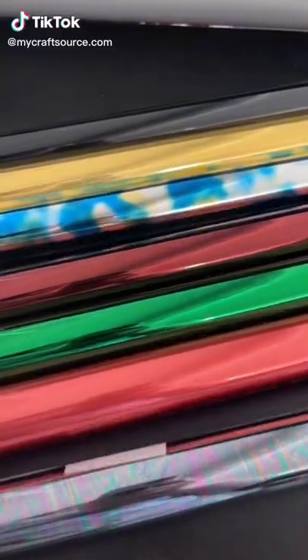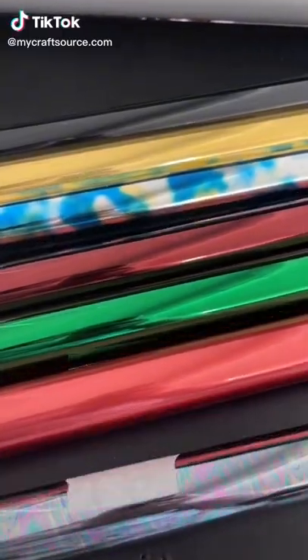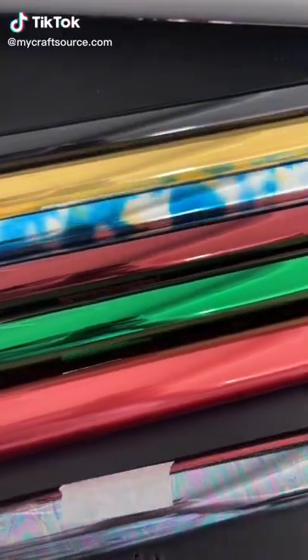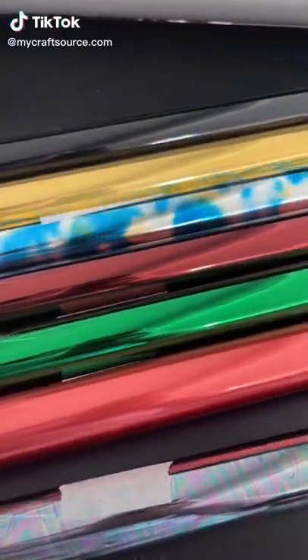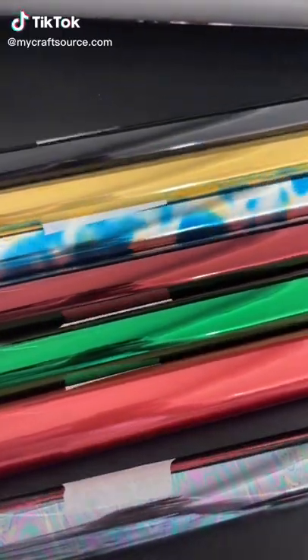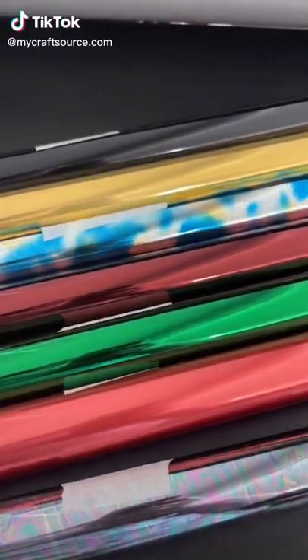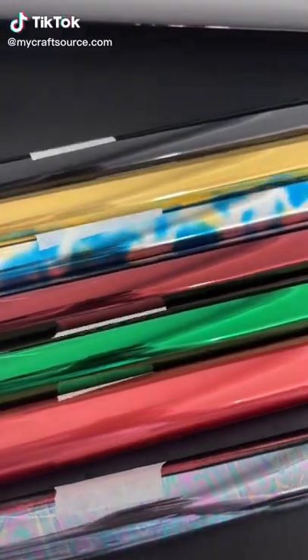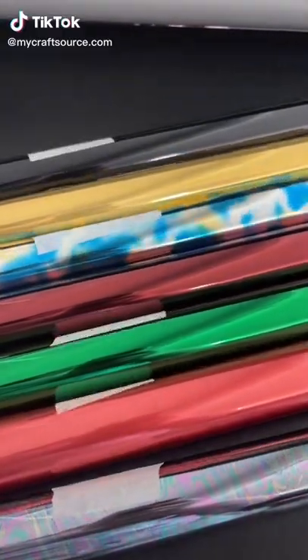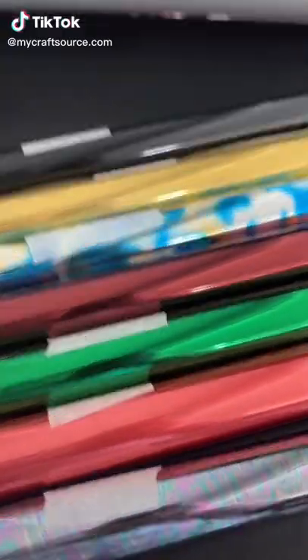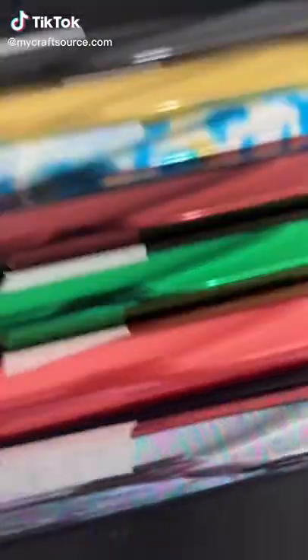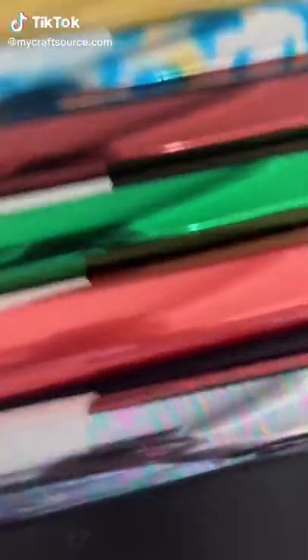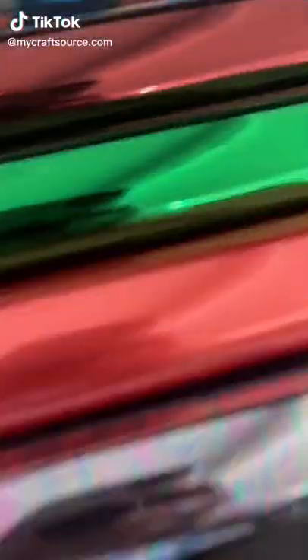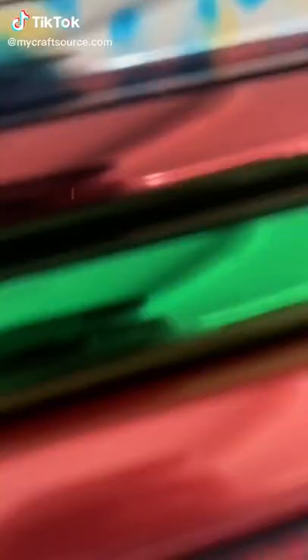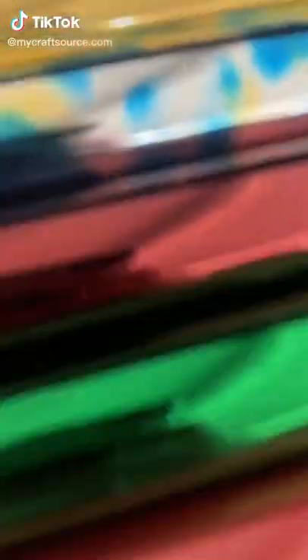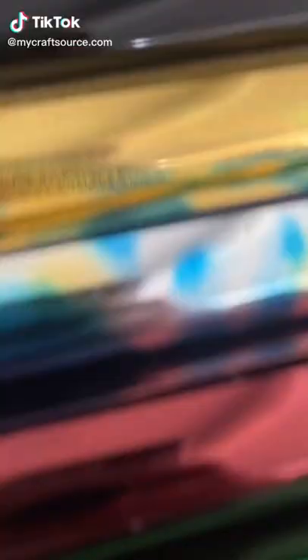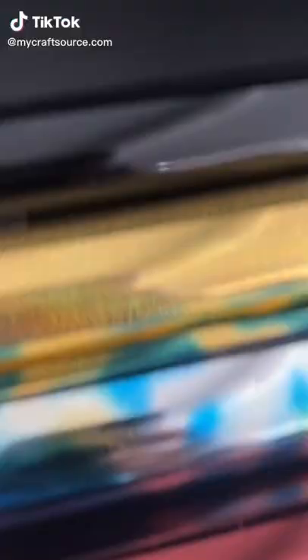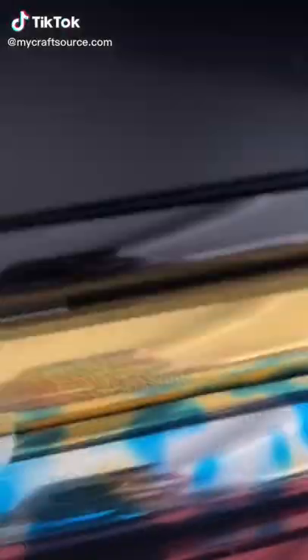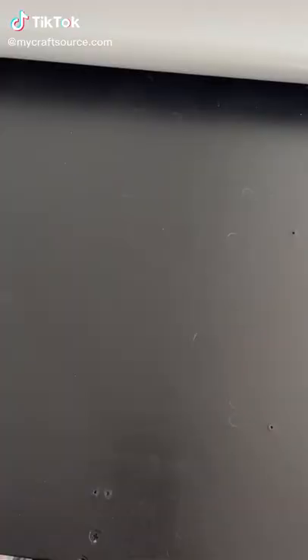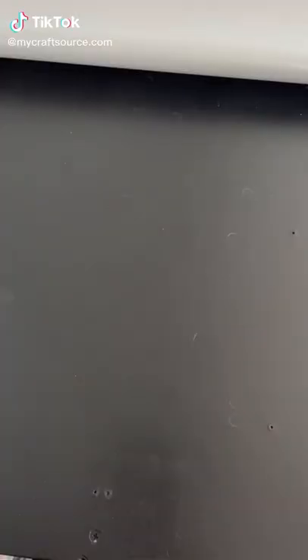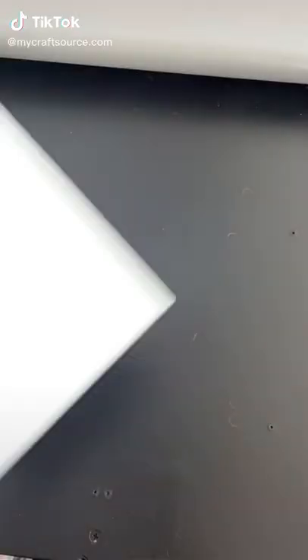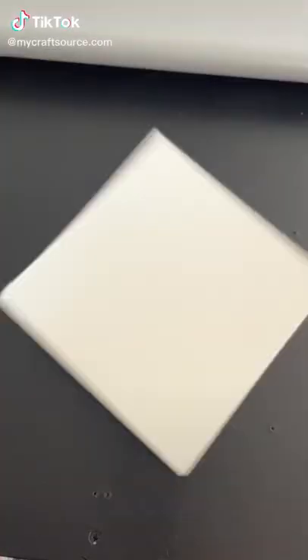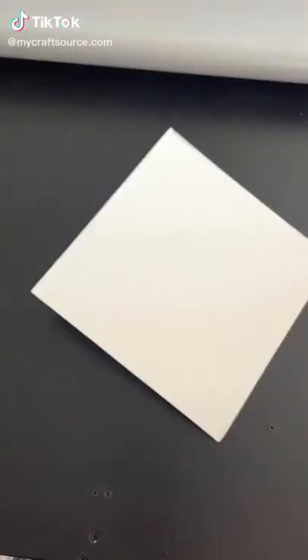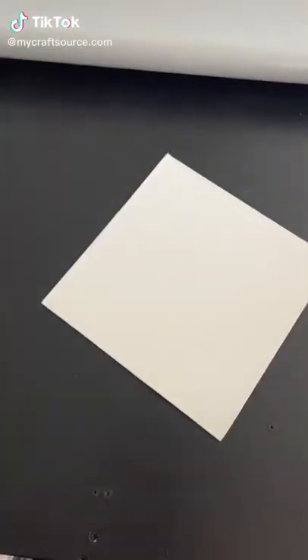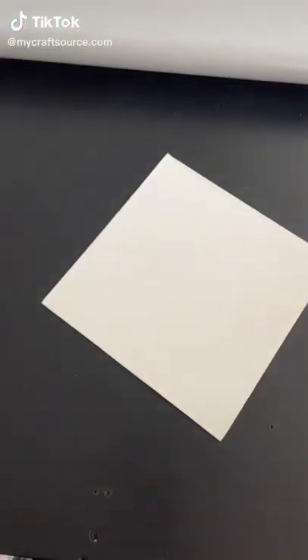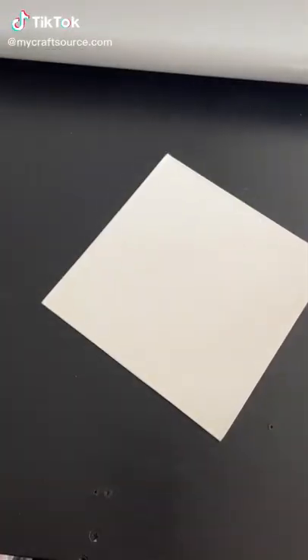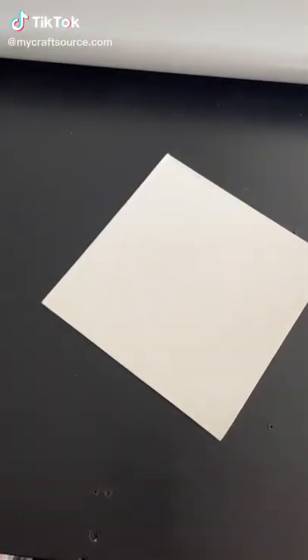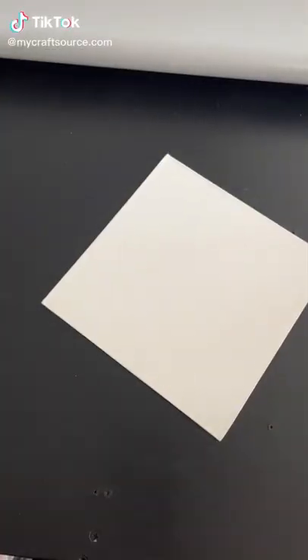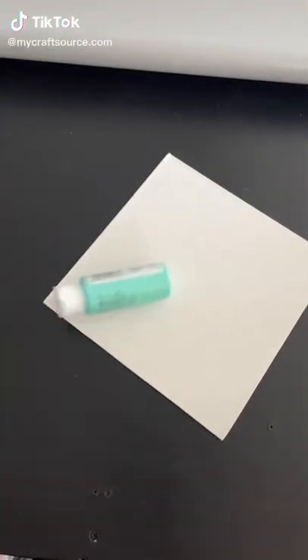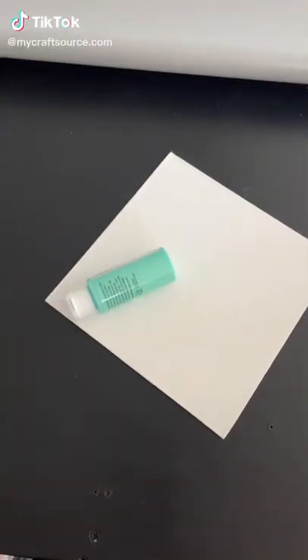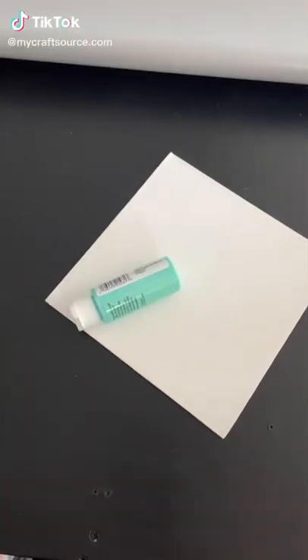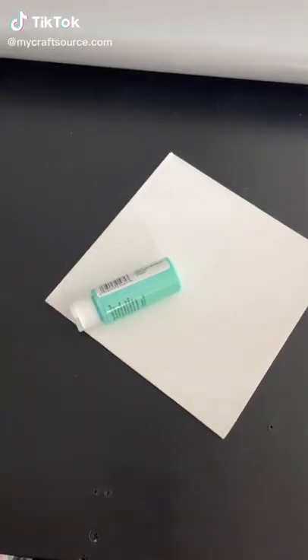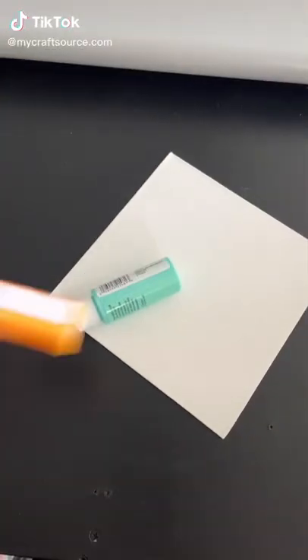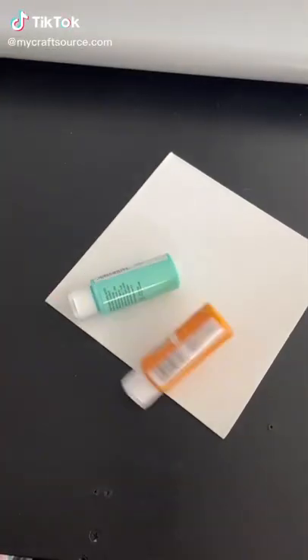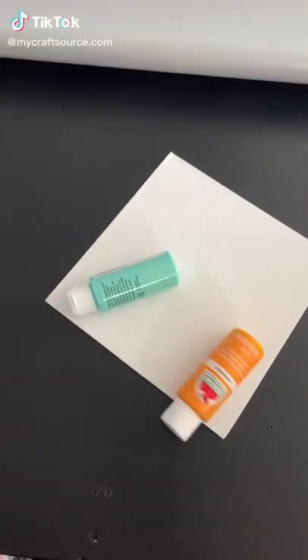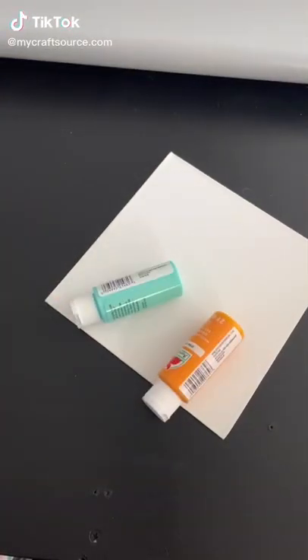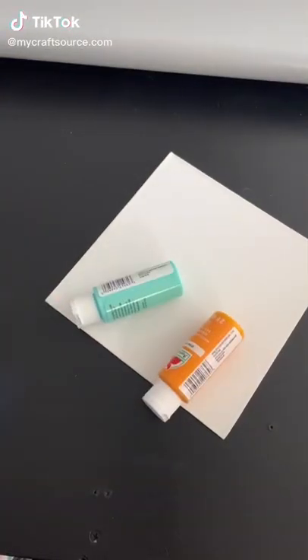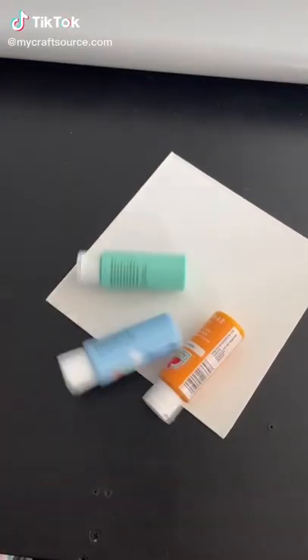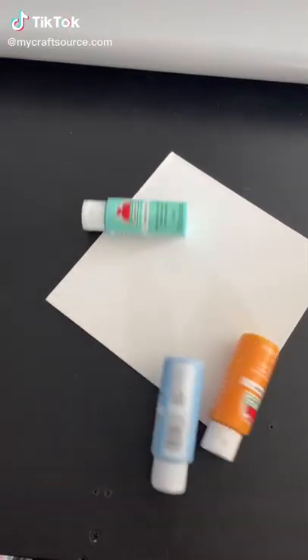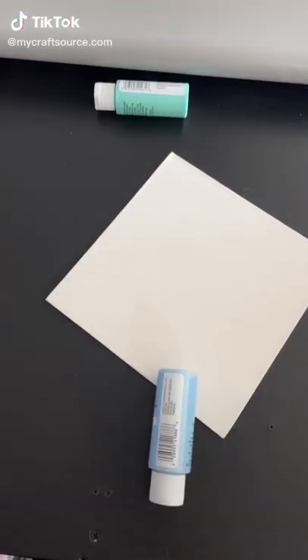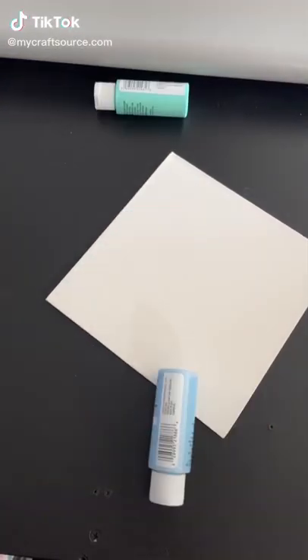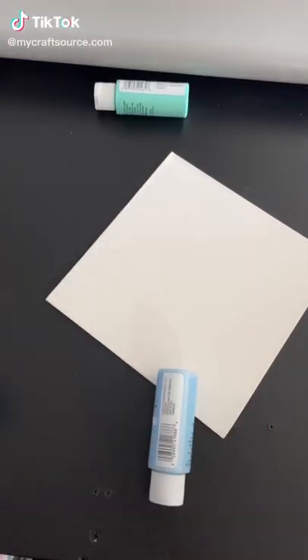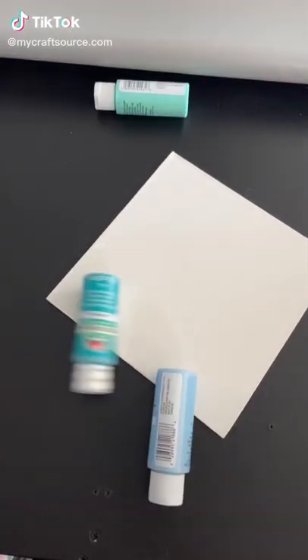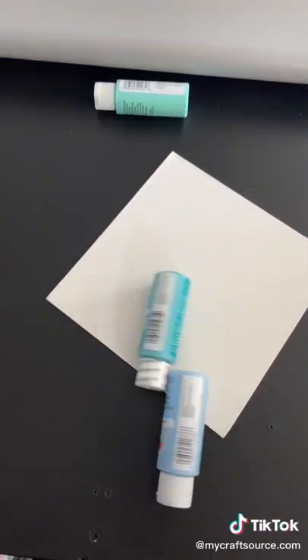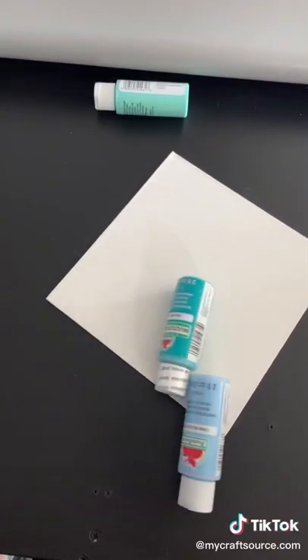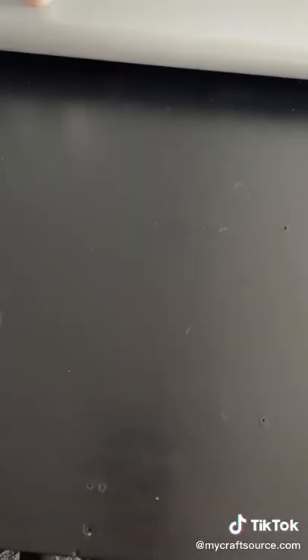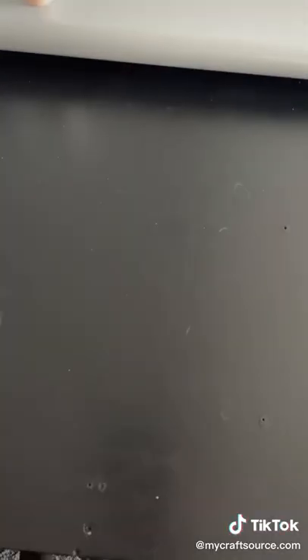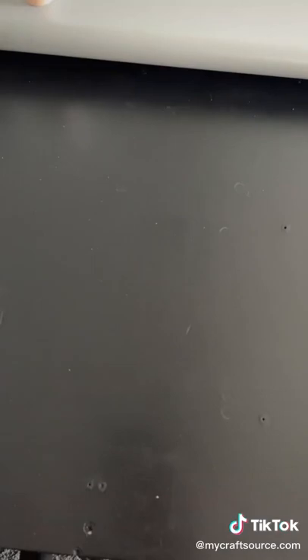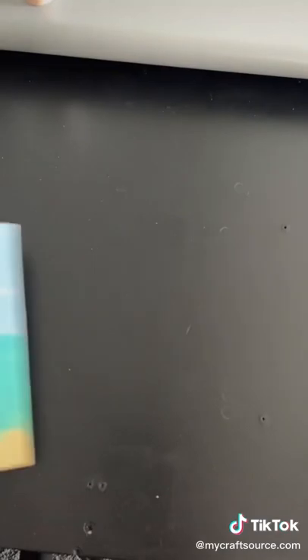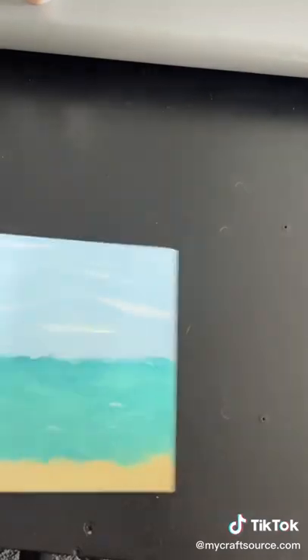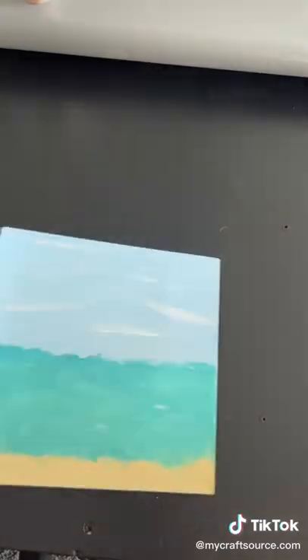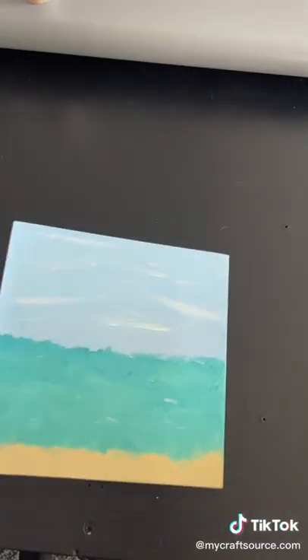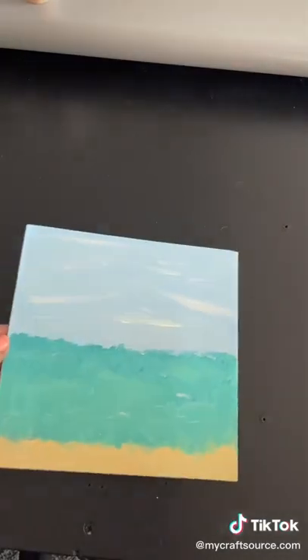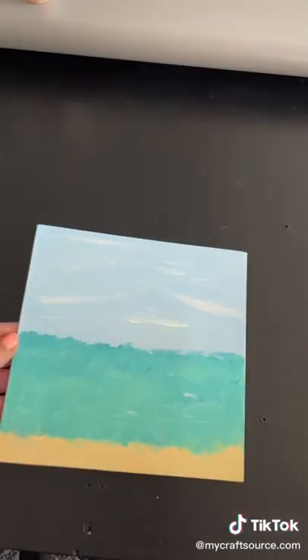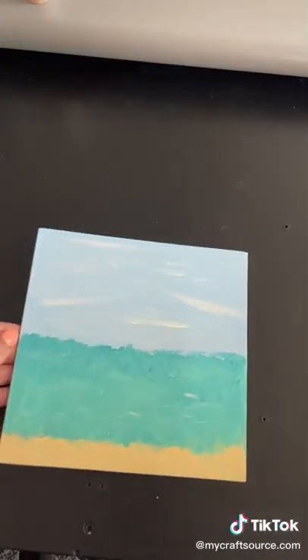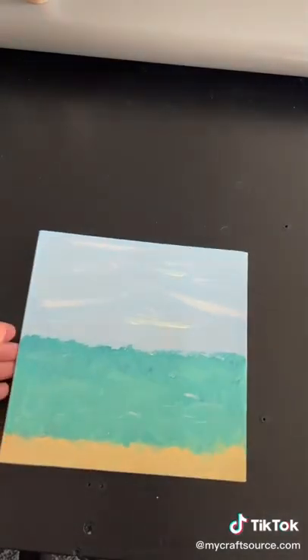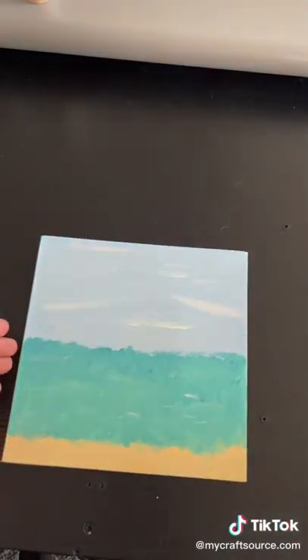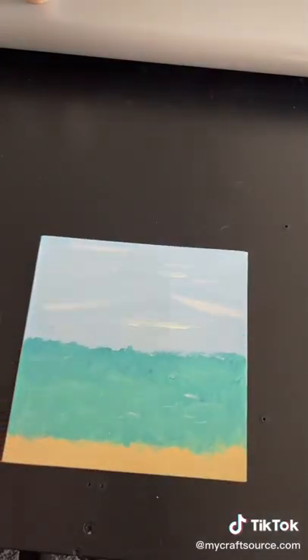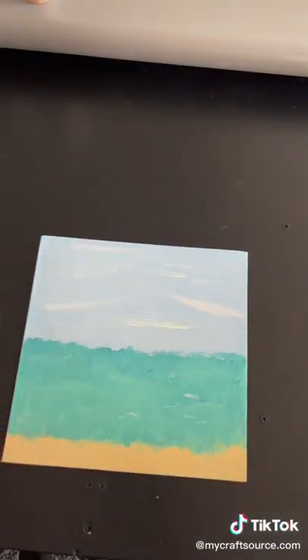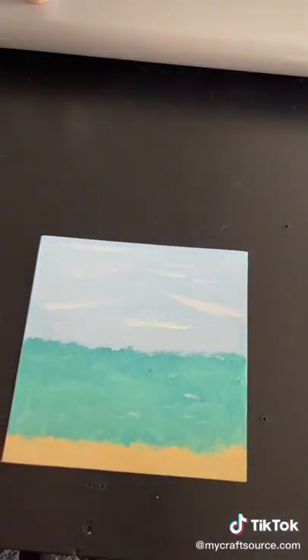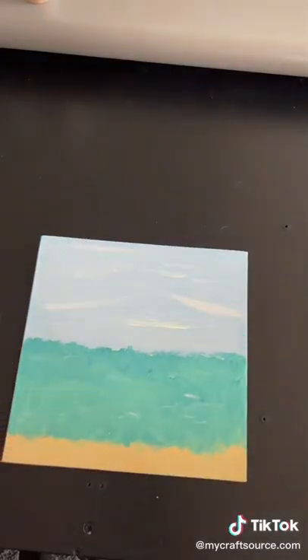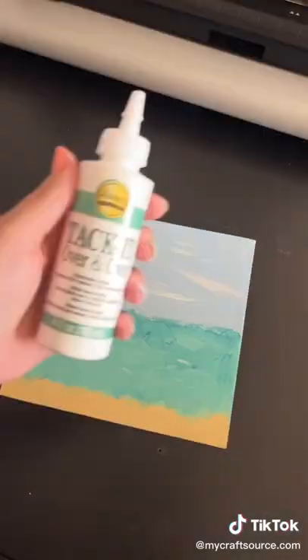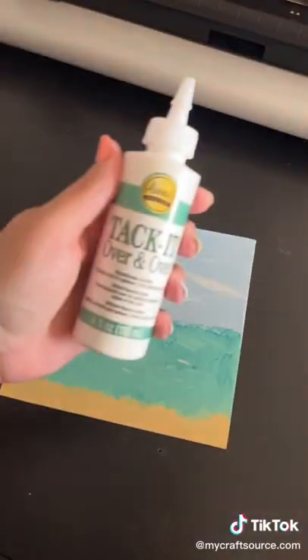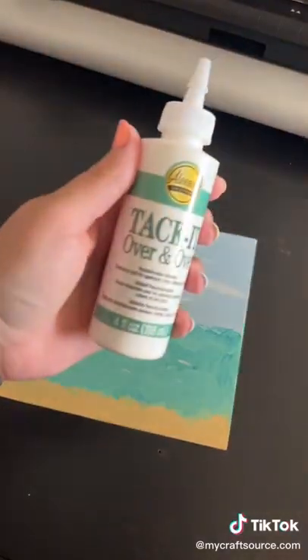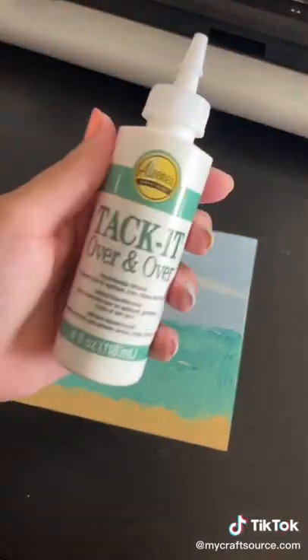Part three of foils. I'm taking this canvas board and I'm going to use acrylic paint to paint a cute beach scene like so.